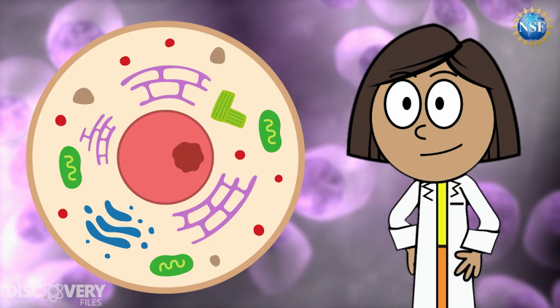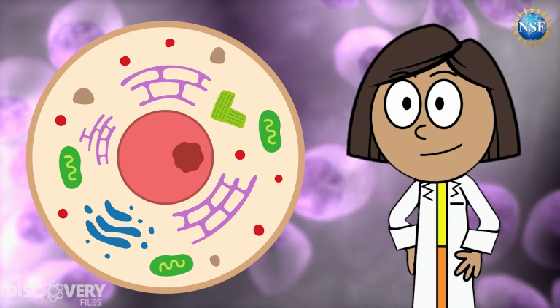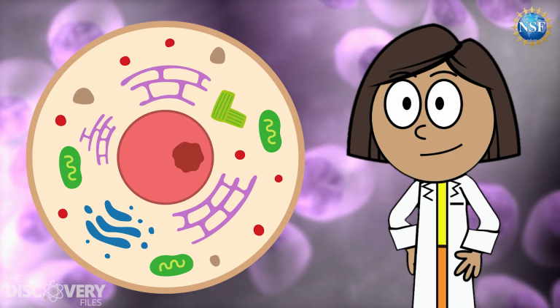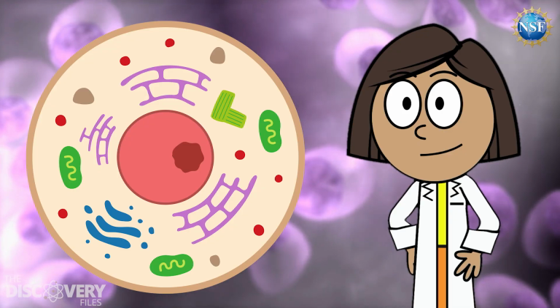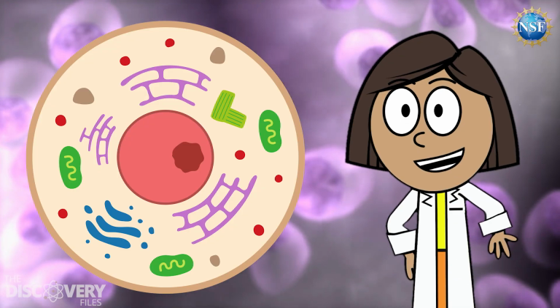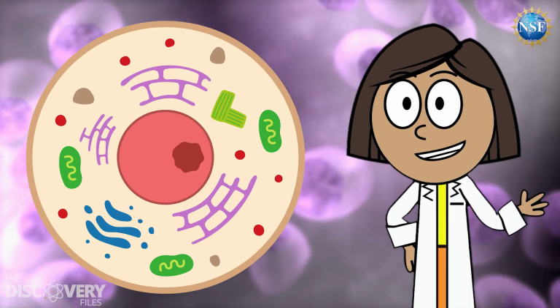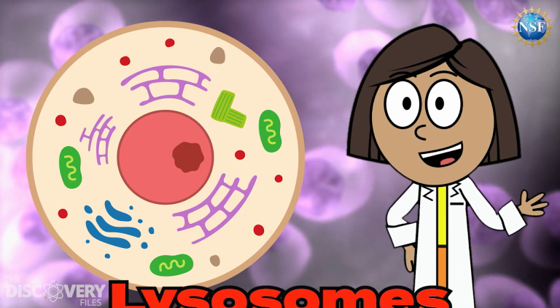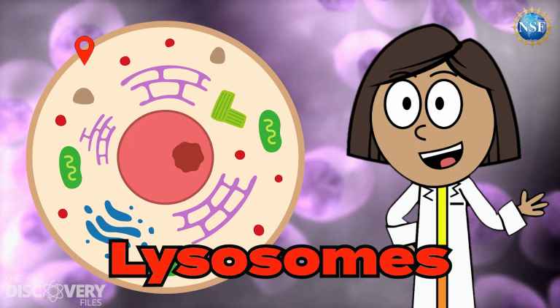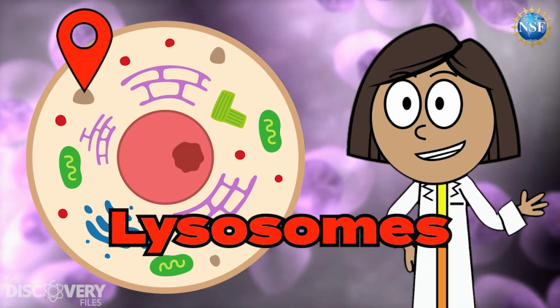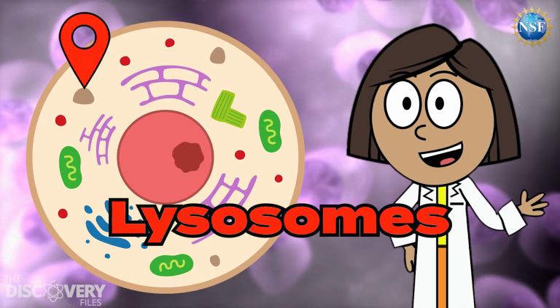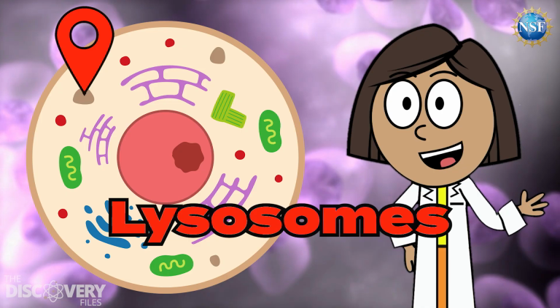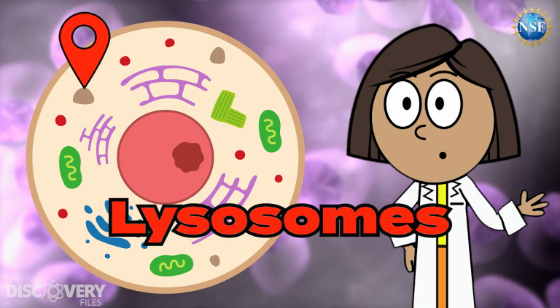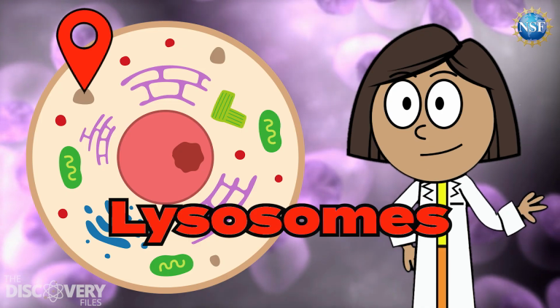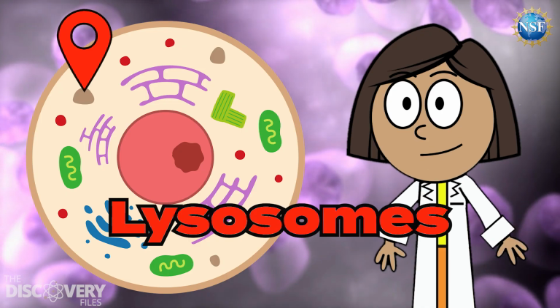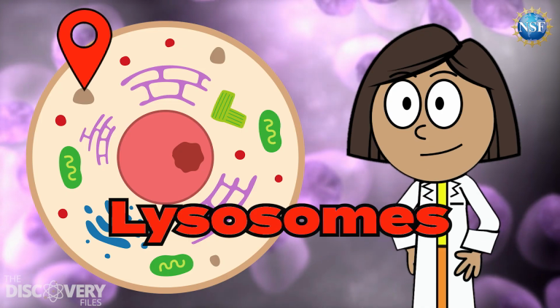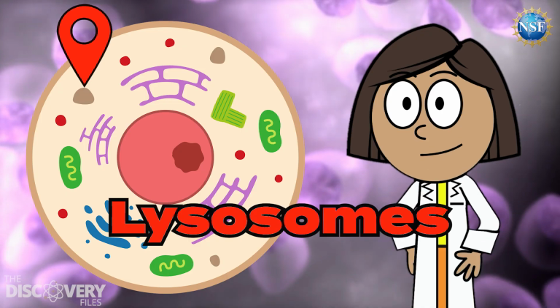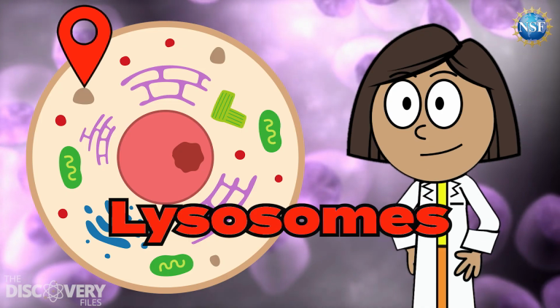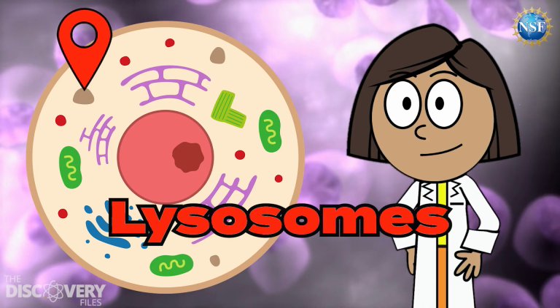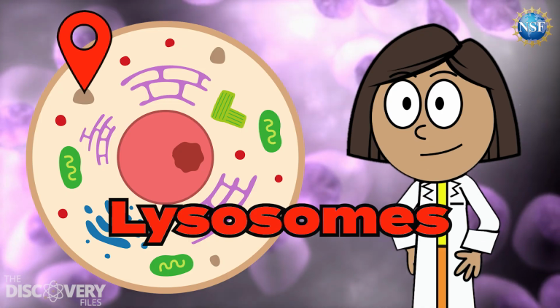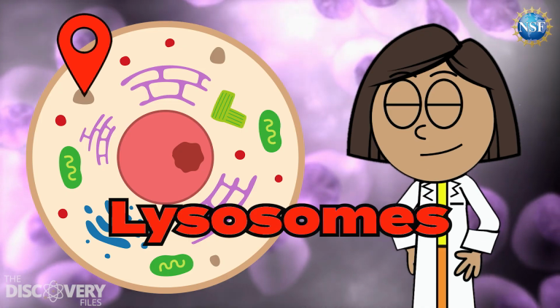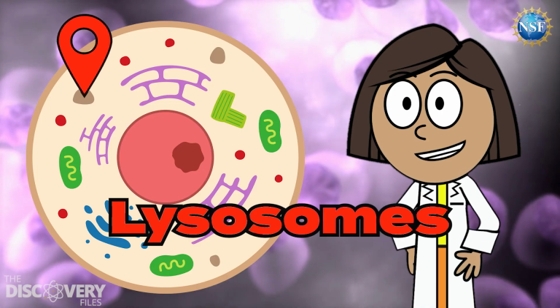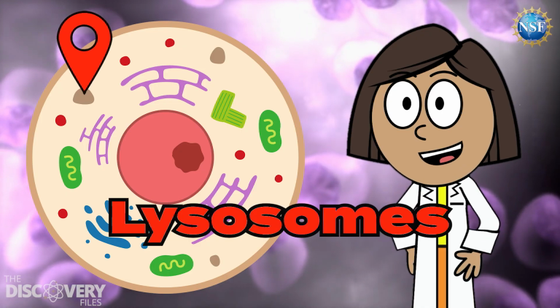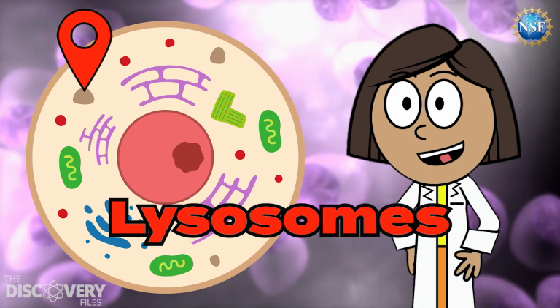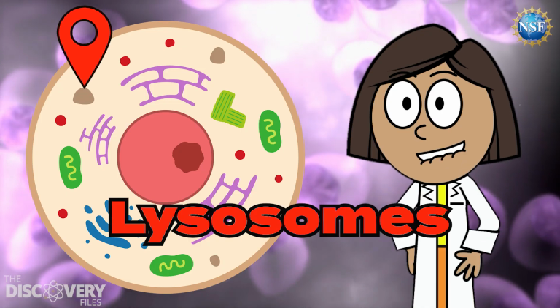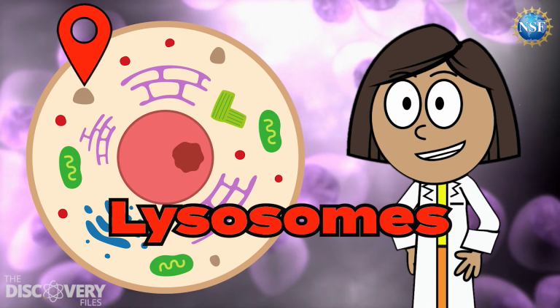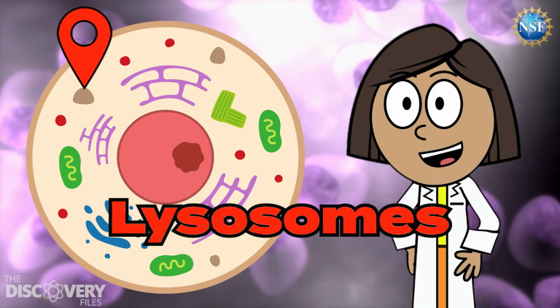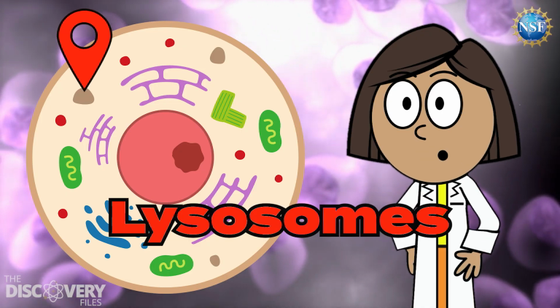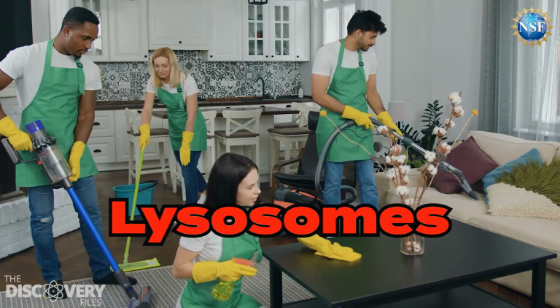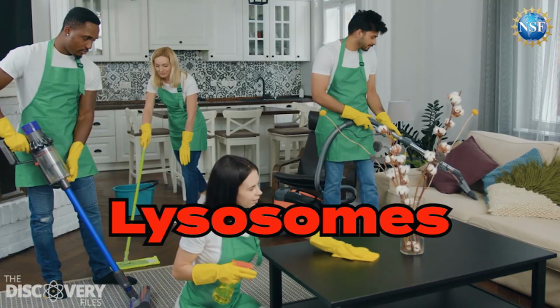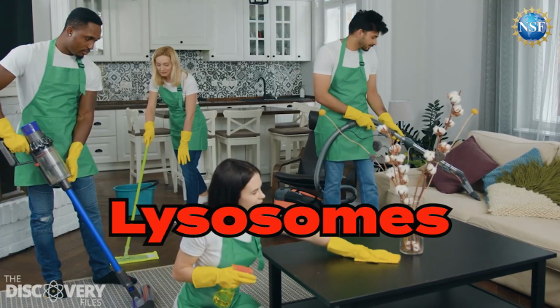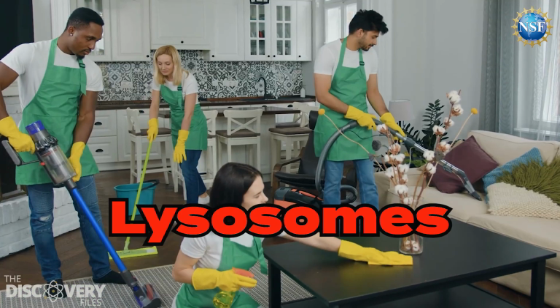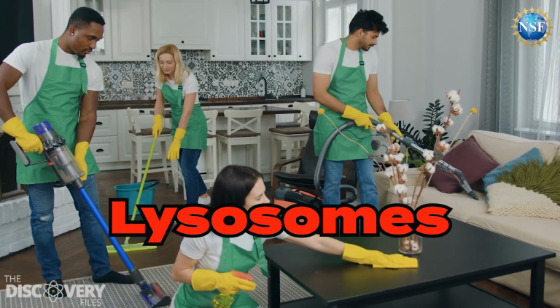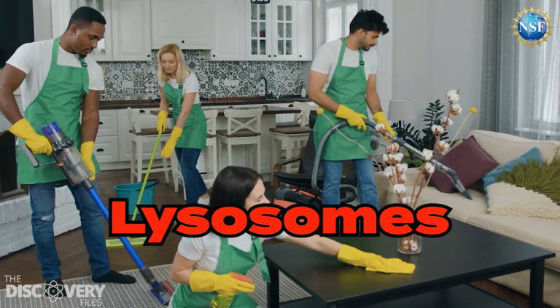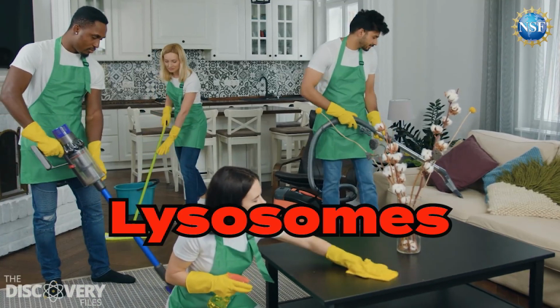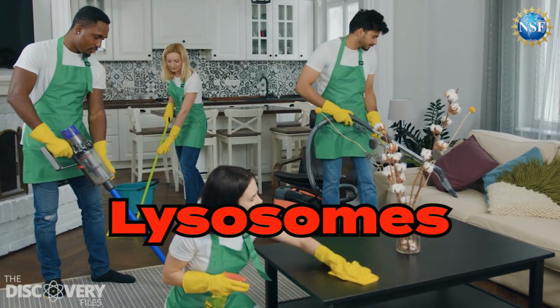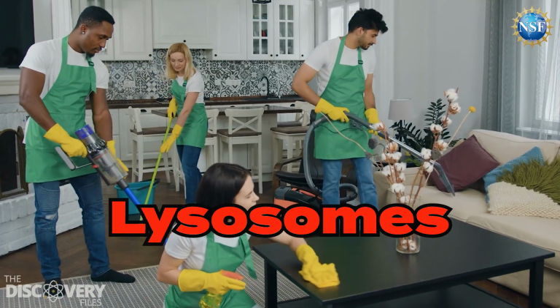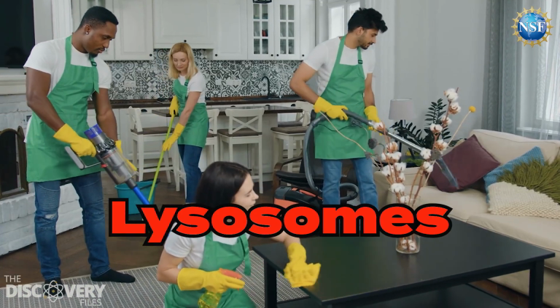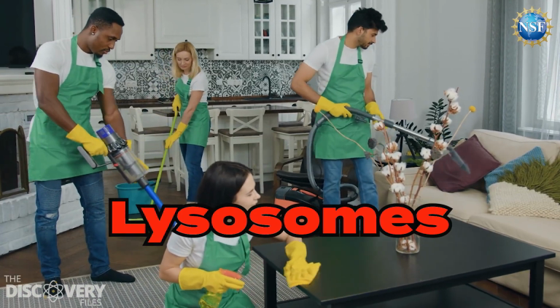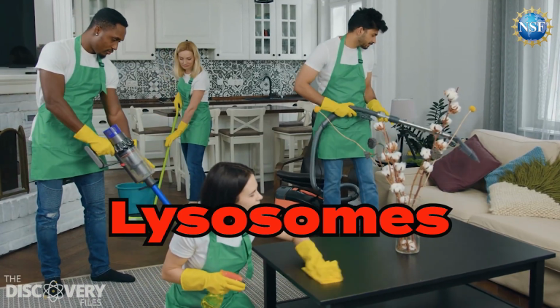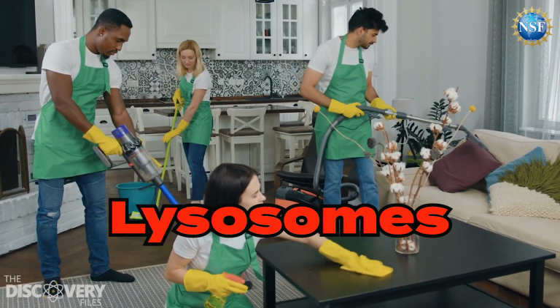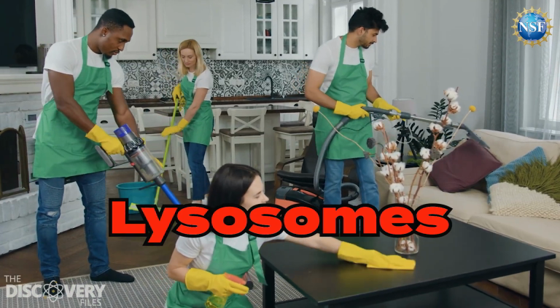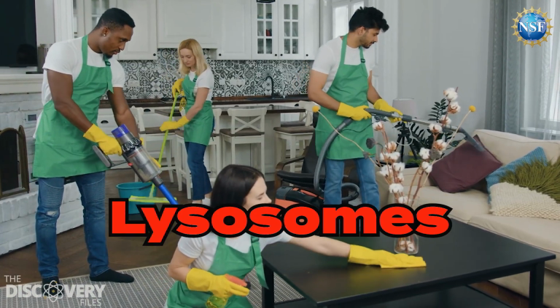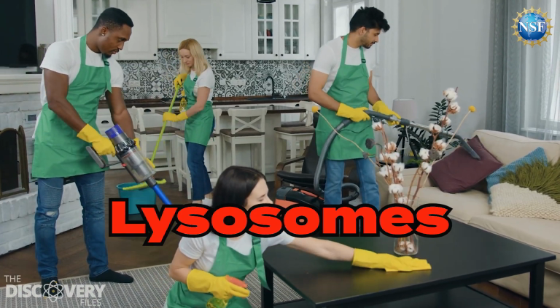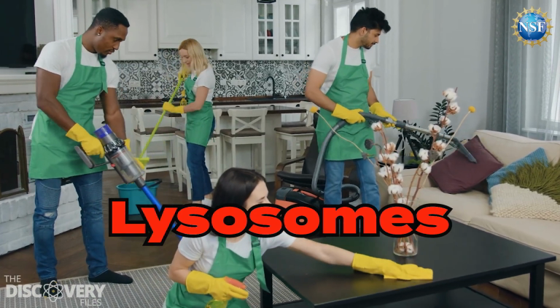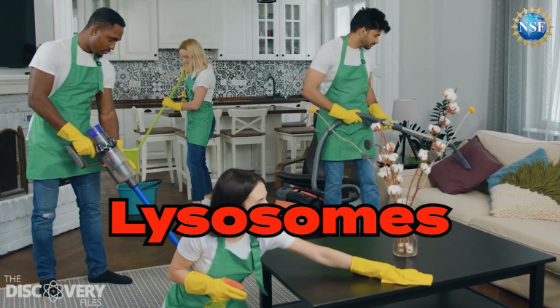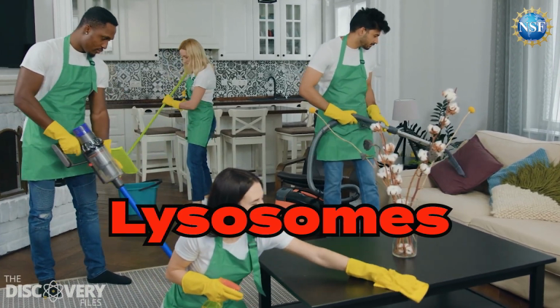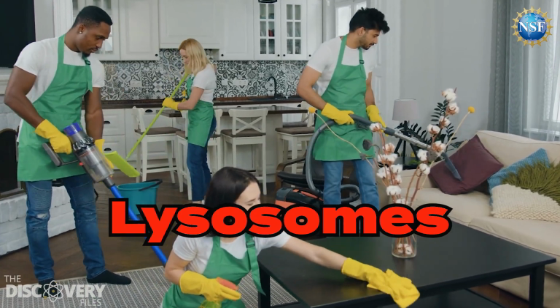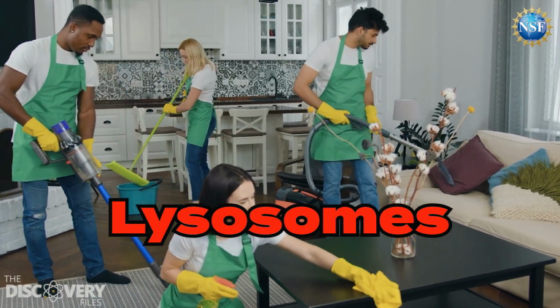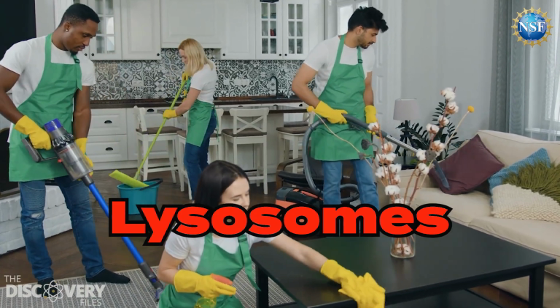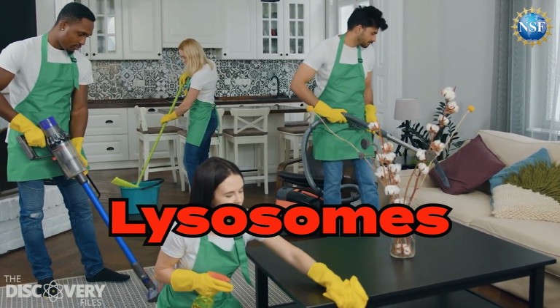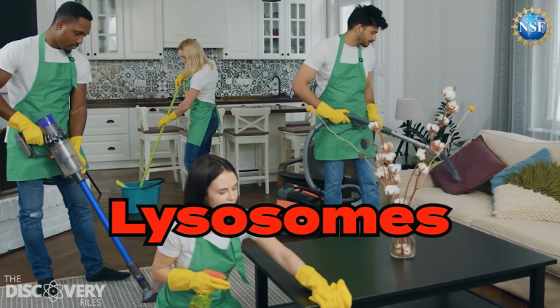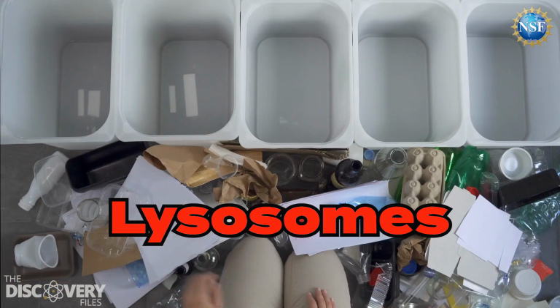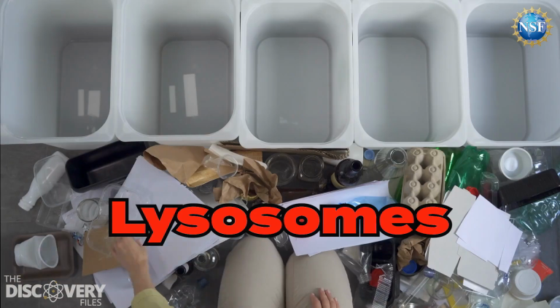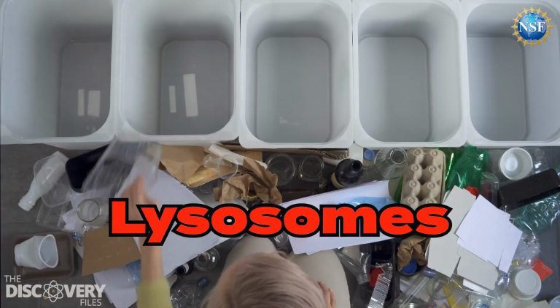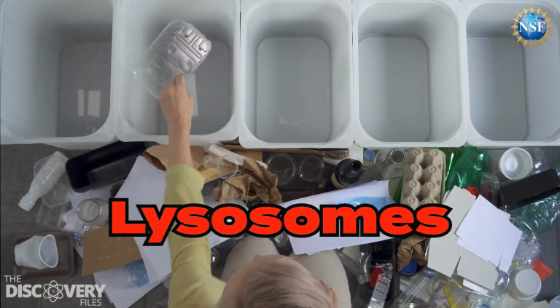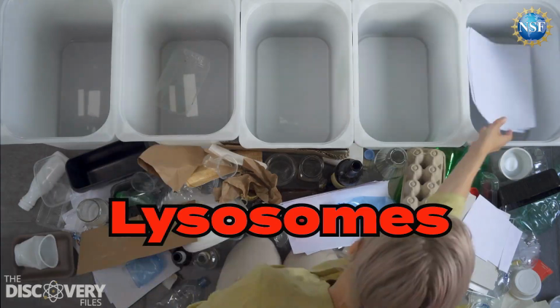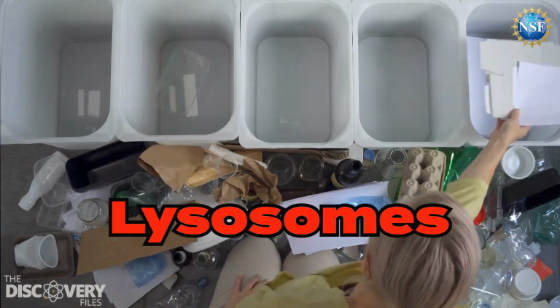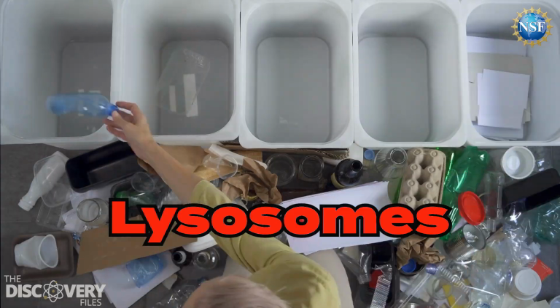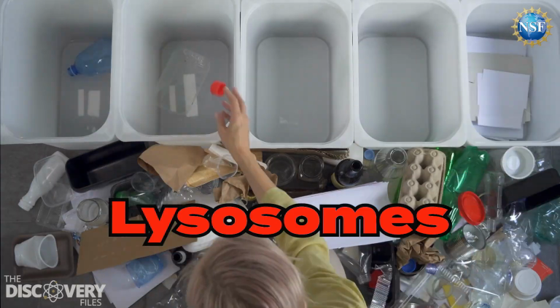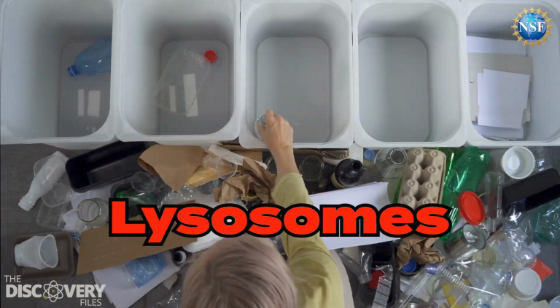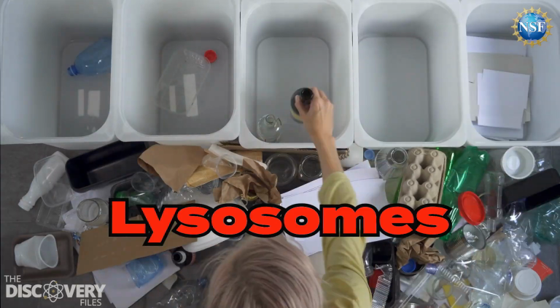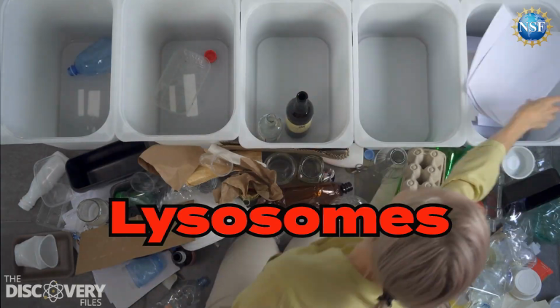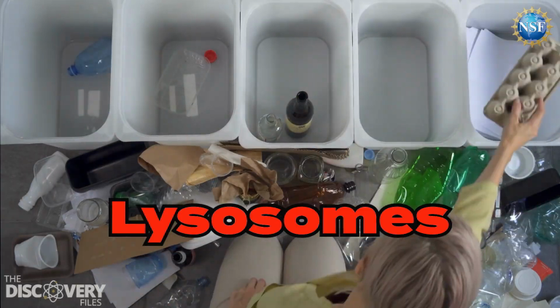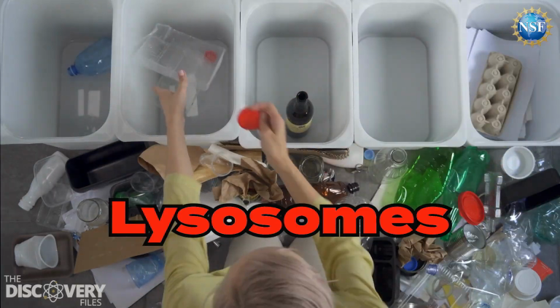These are lysosomes, the cell's clean-up crew. They break down waste and recycle old cell parts.